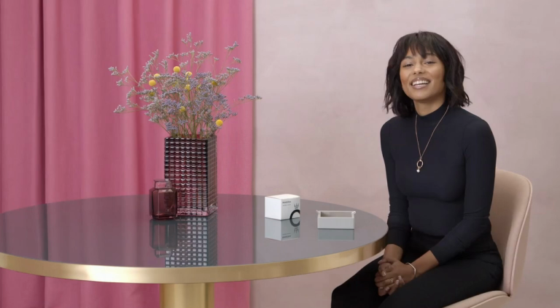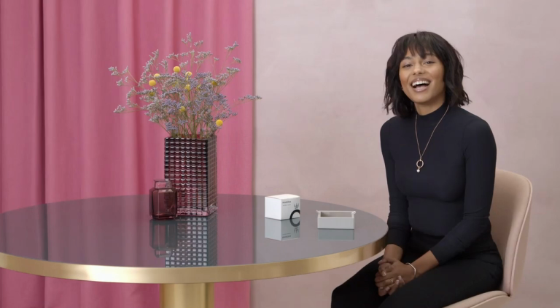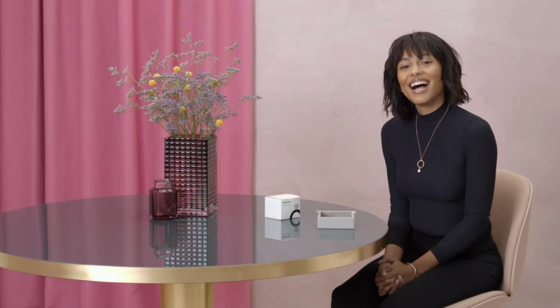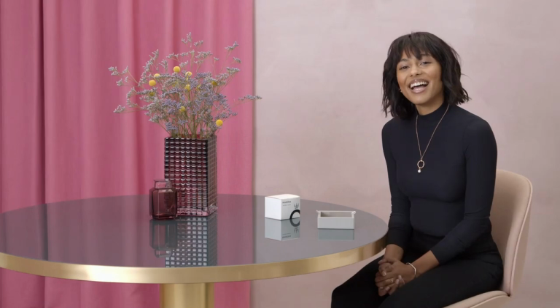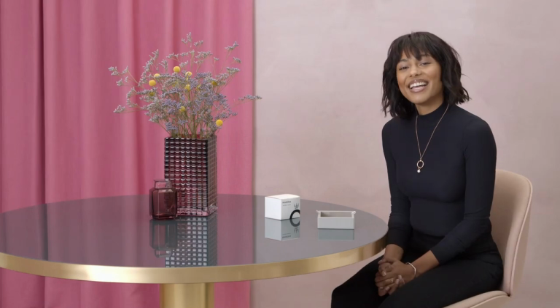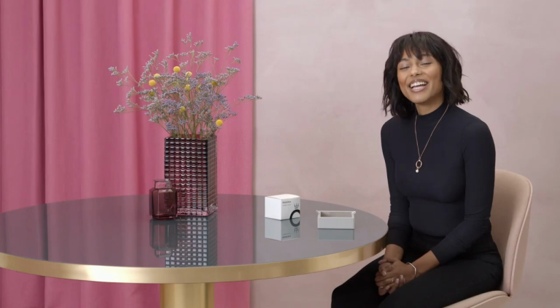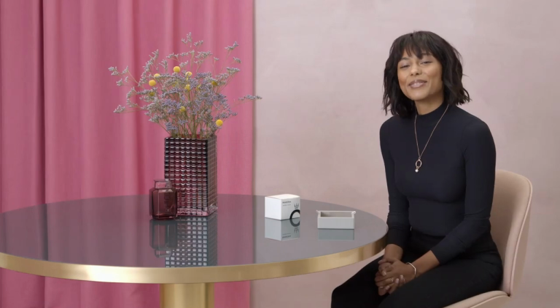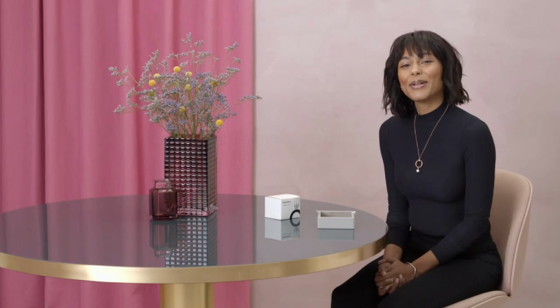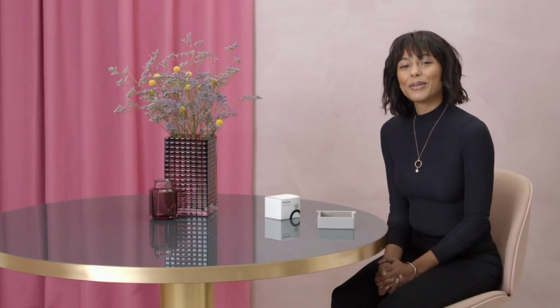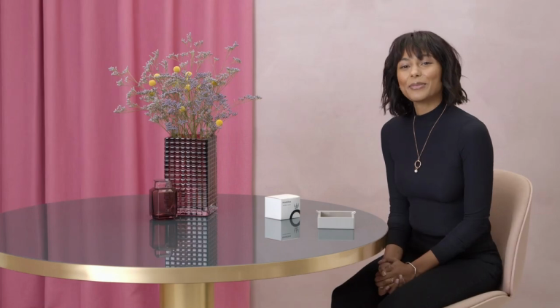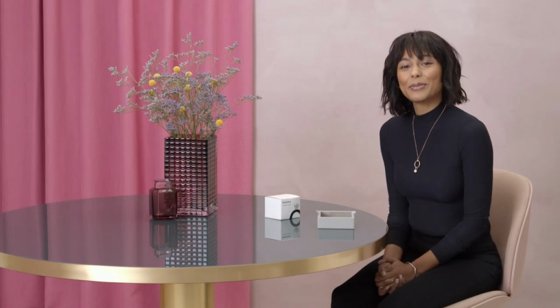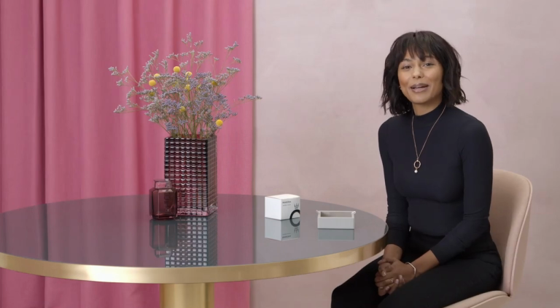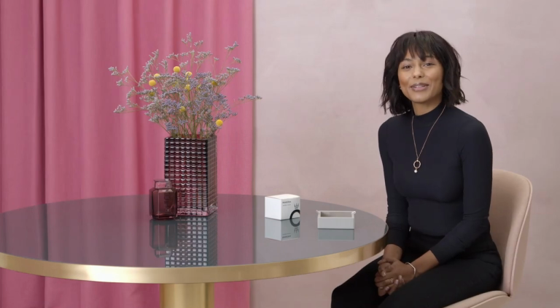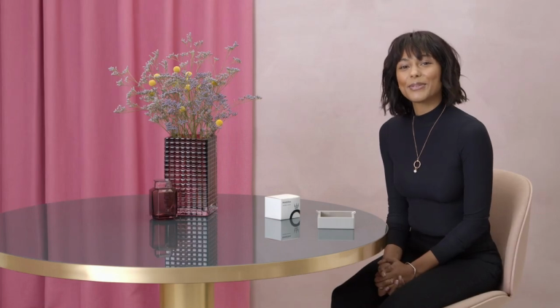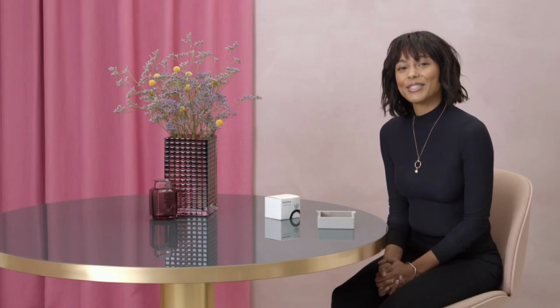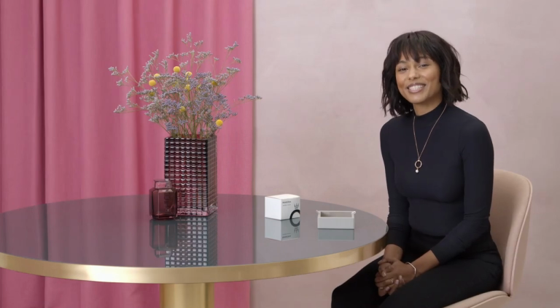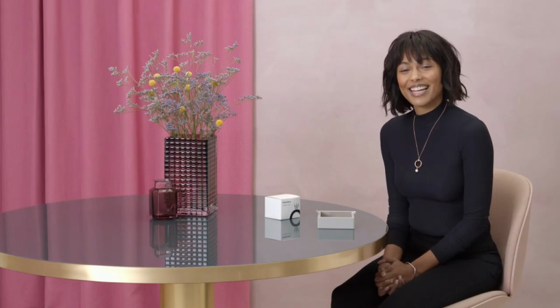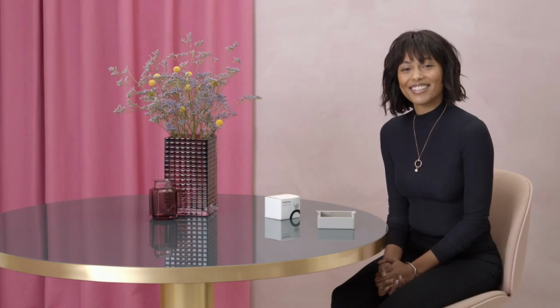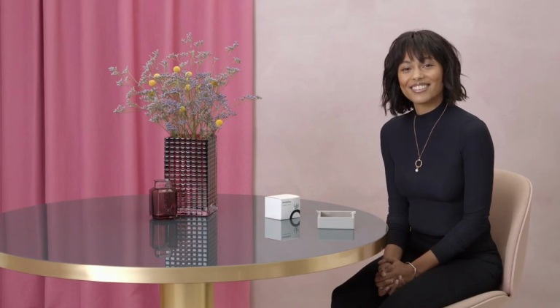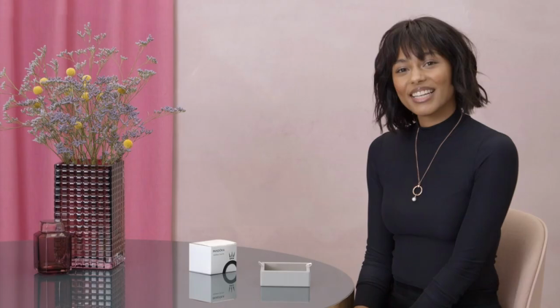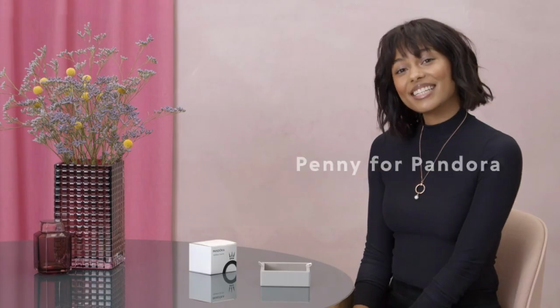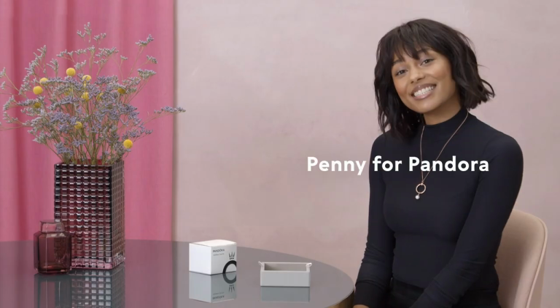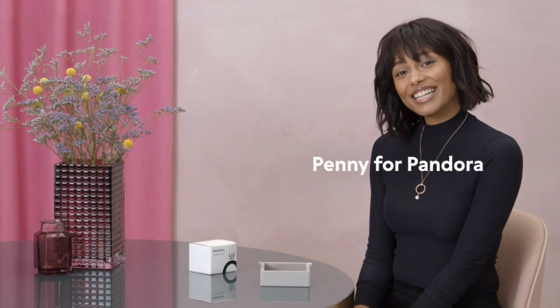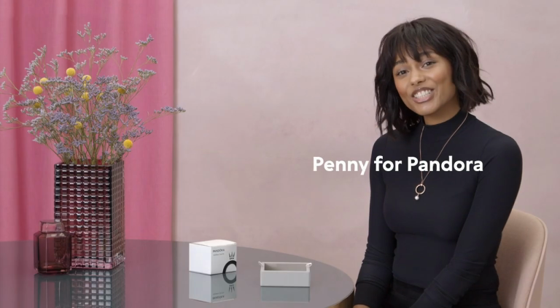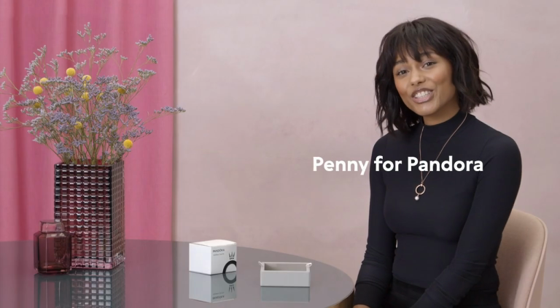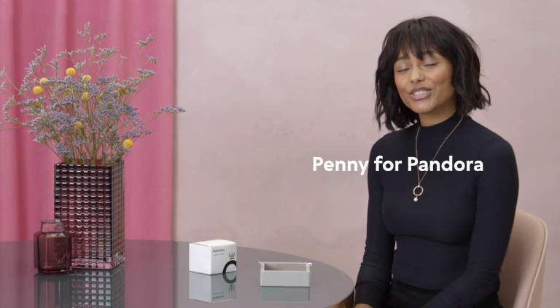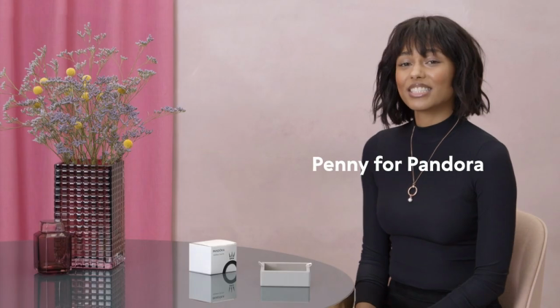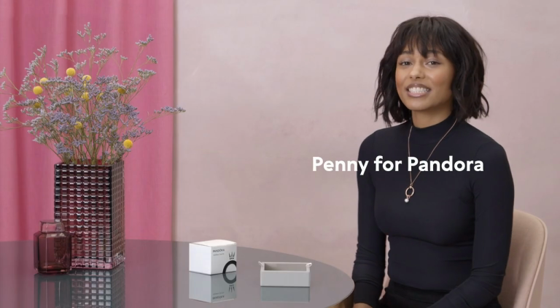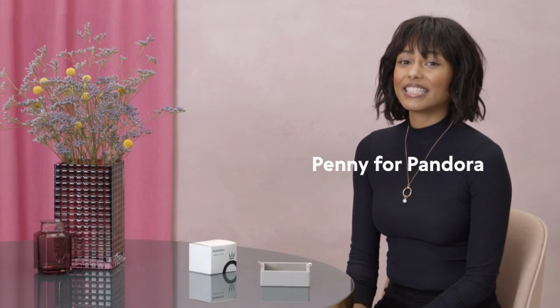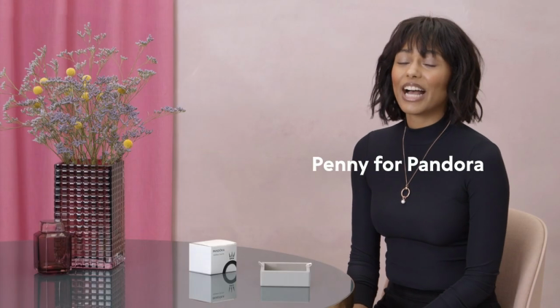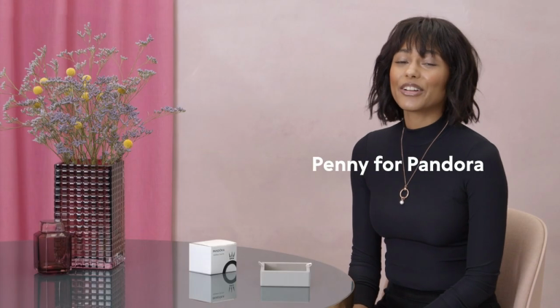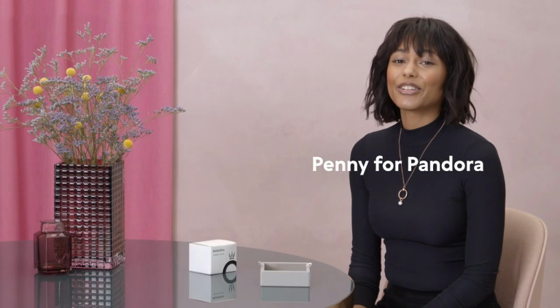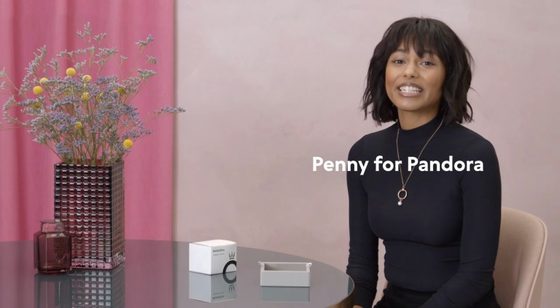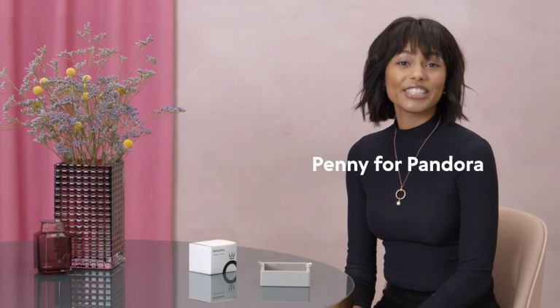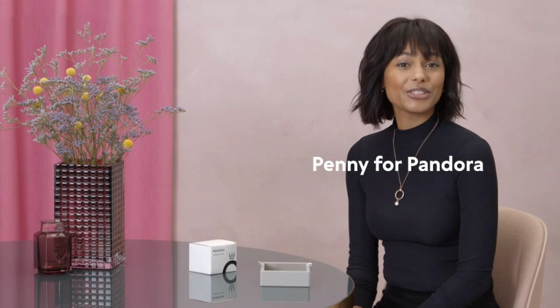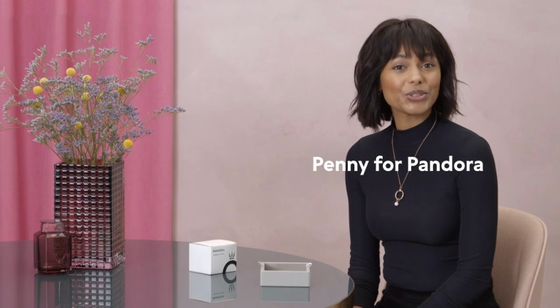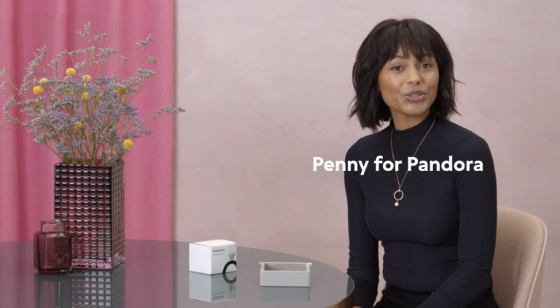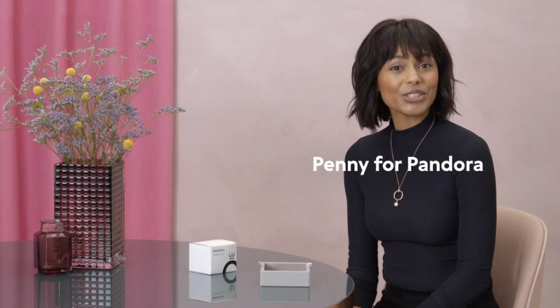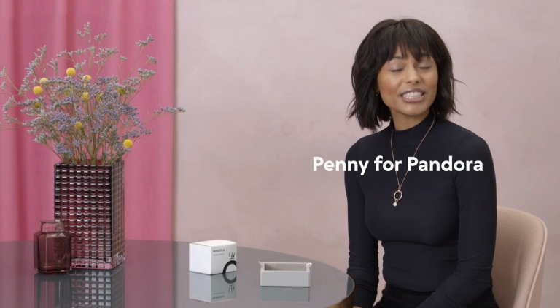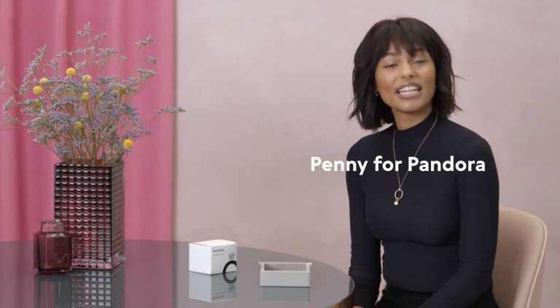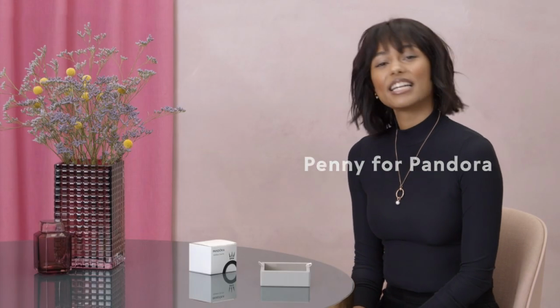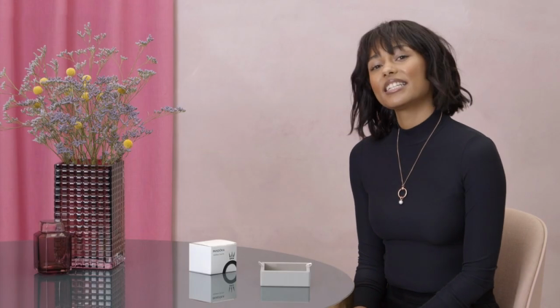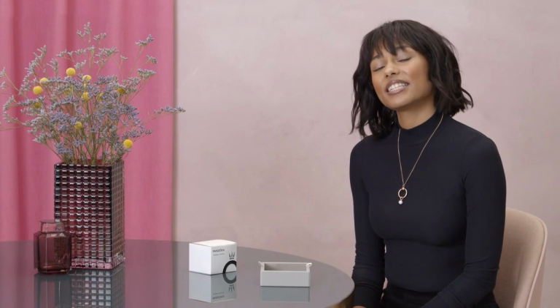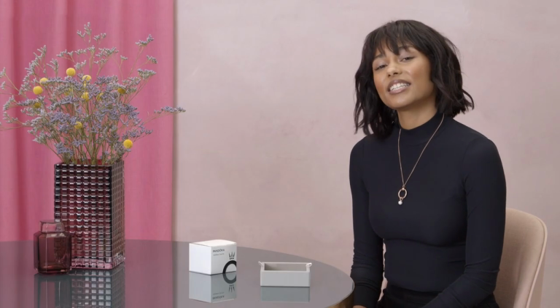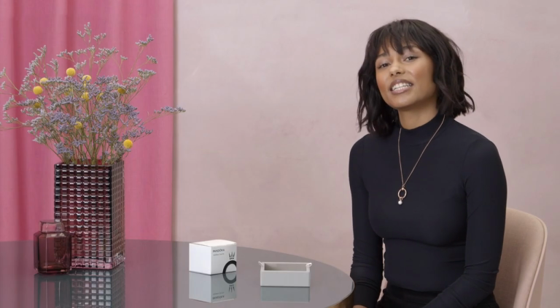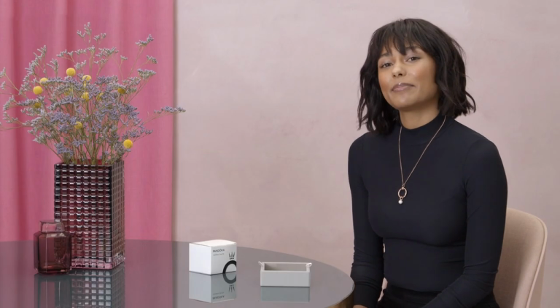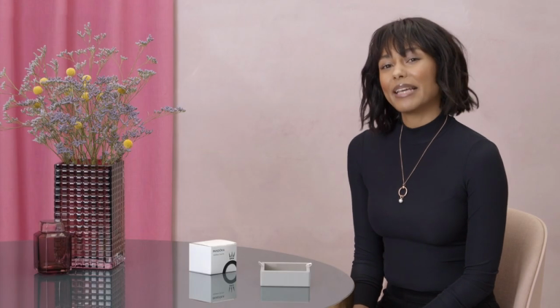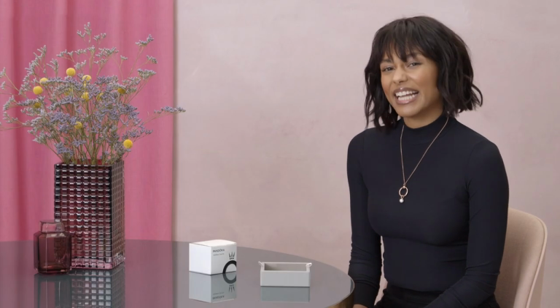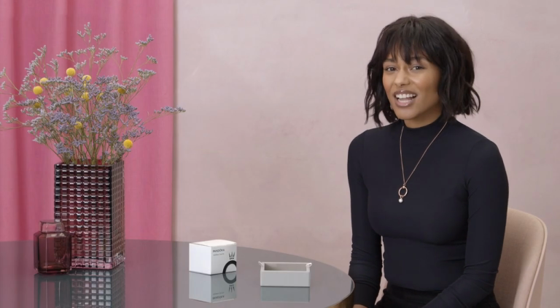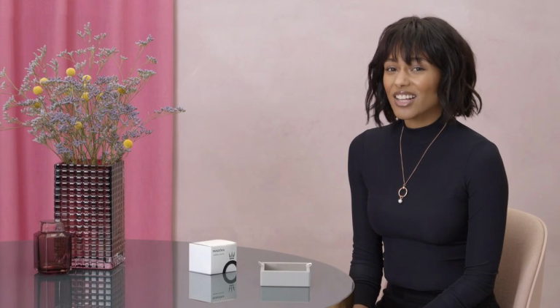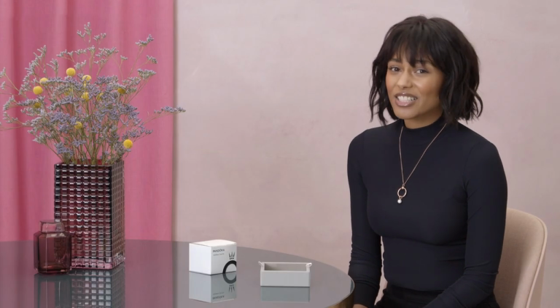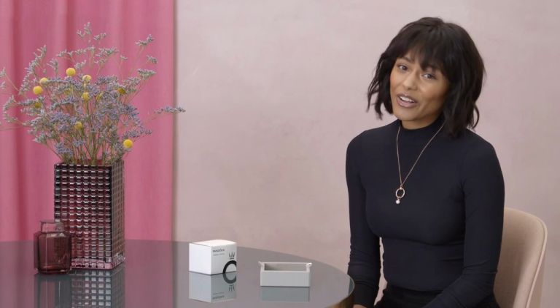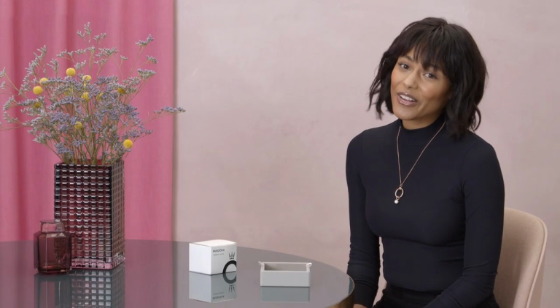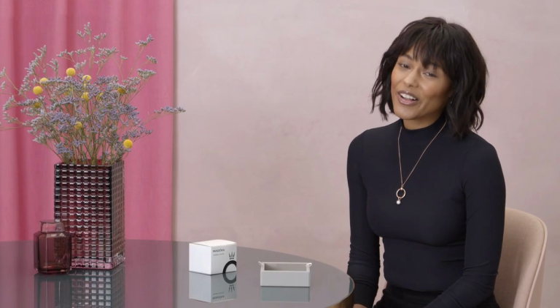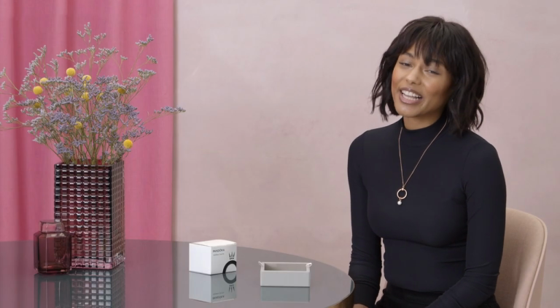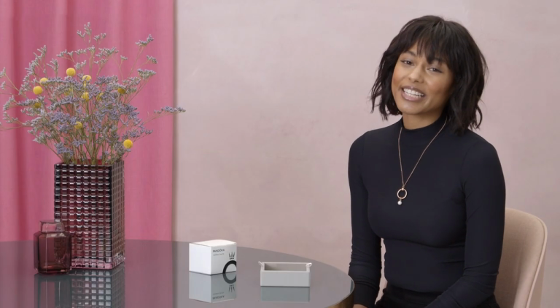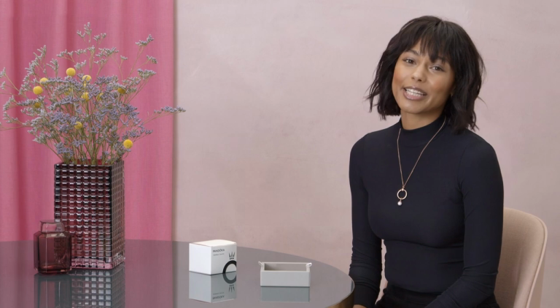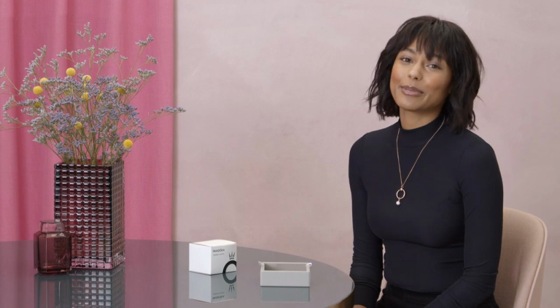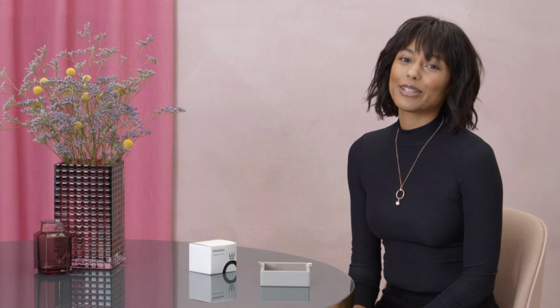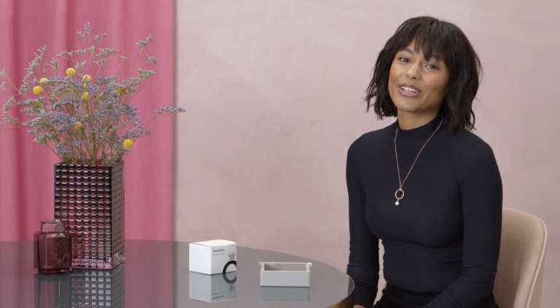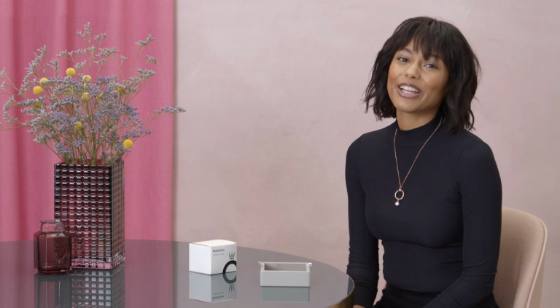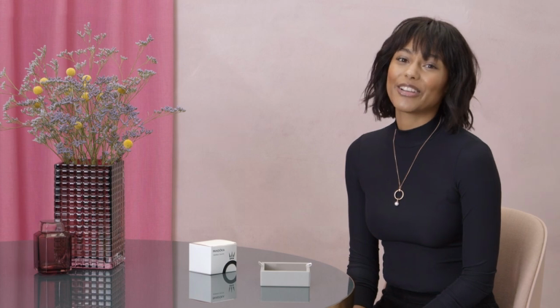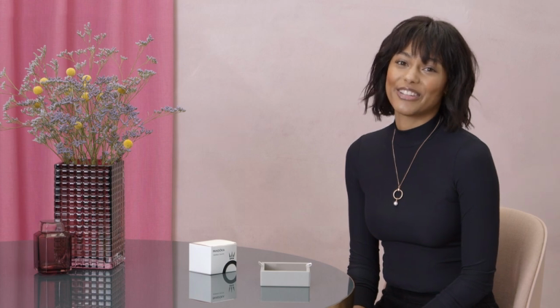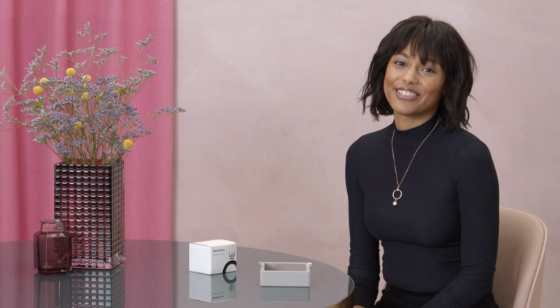Hi and welcome to Pandora's channel. Stay tuned to see how to clean your jewellery to make it last longer and keep it looking good.